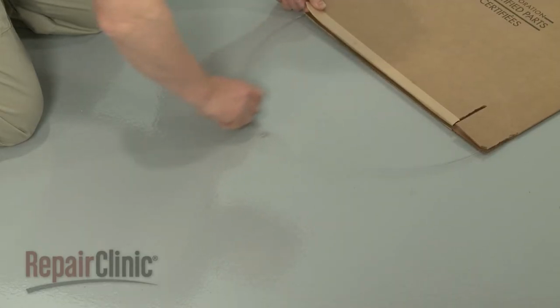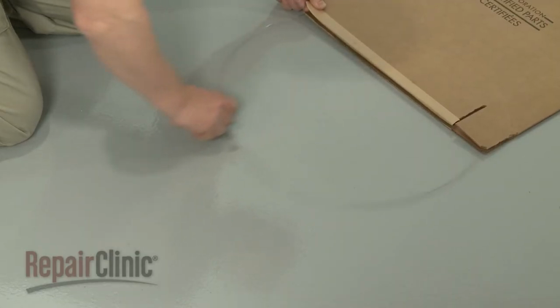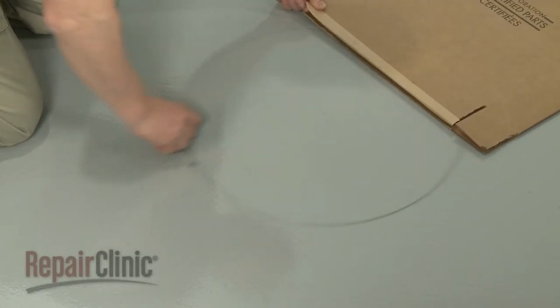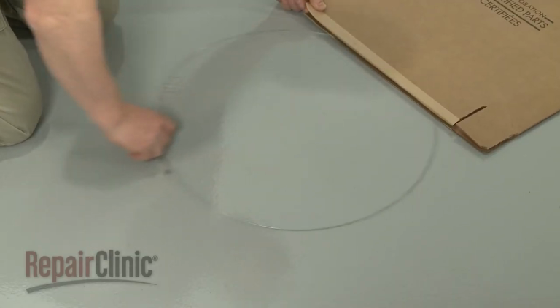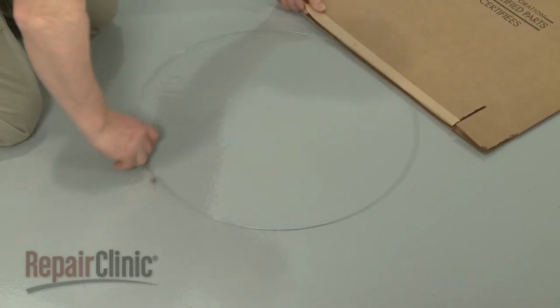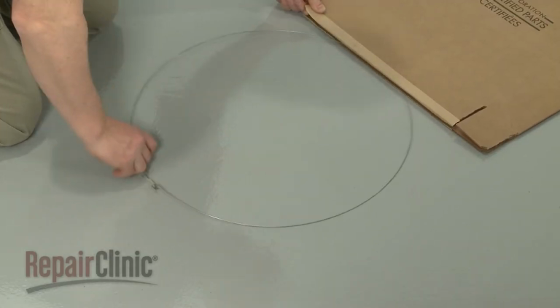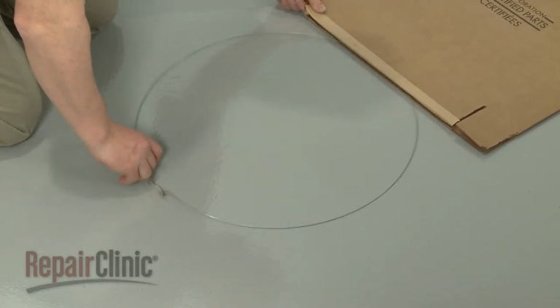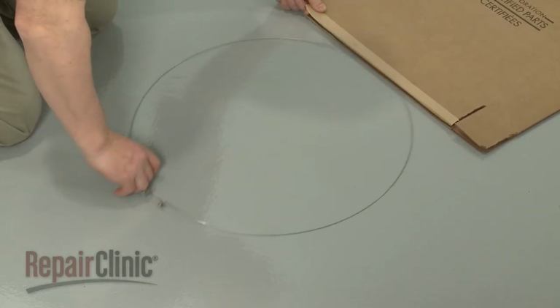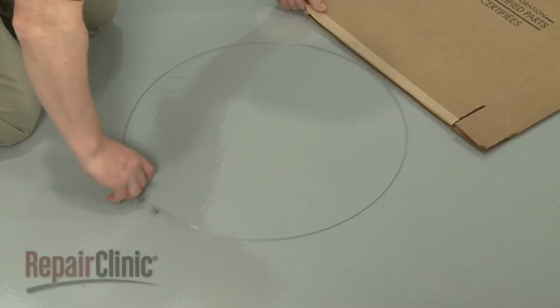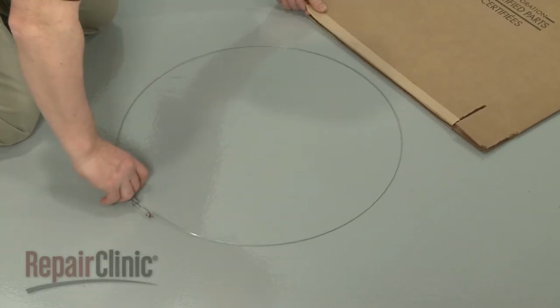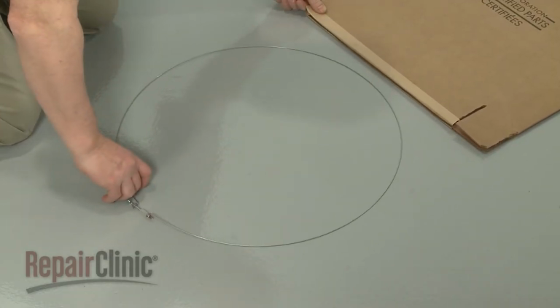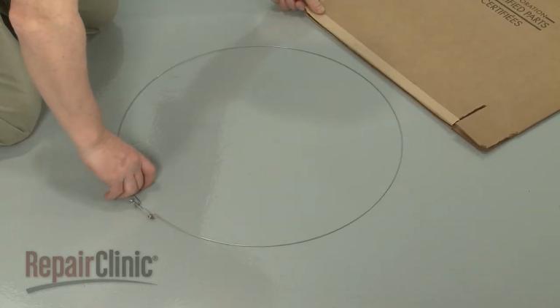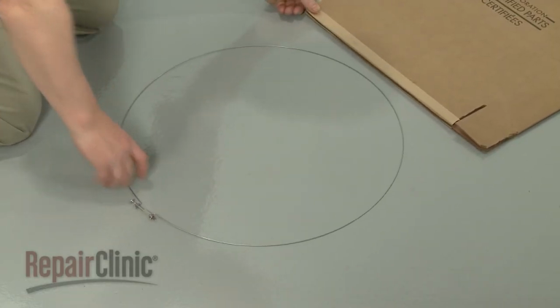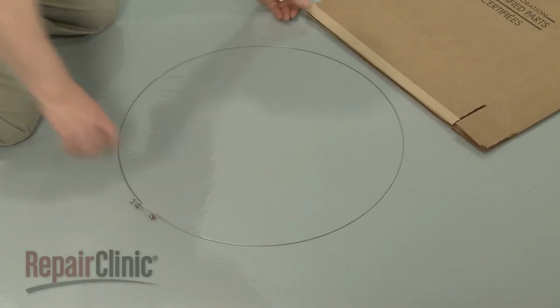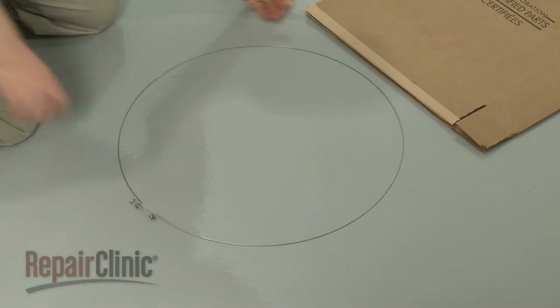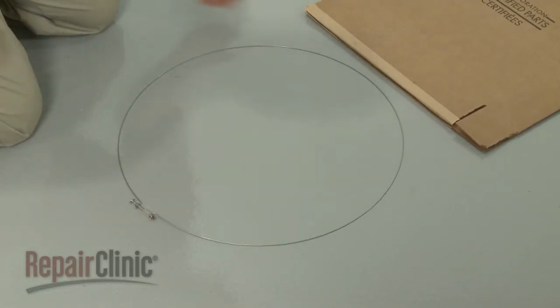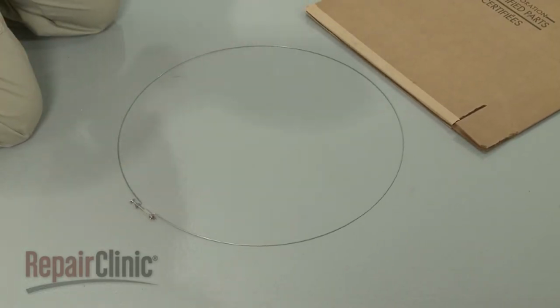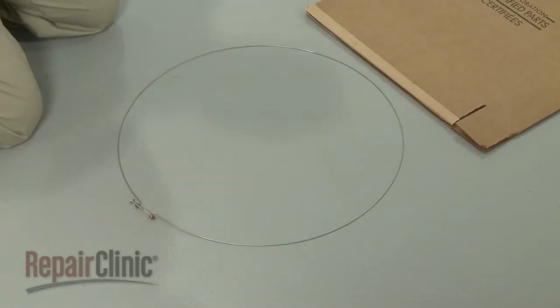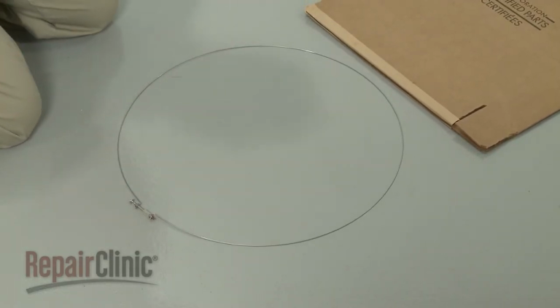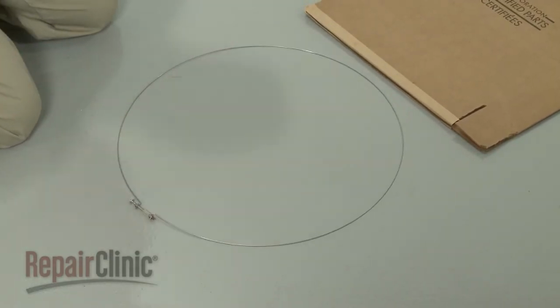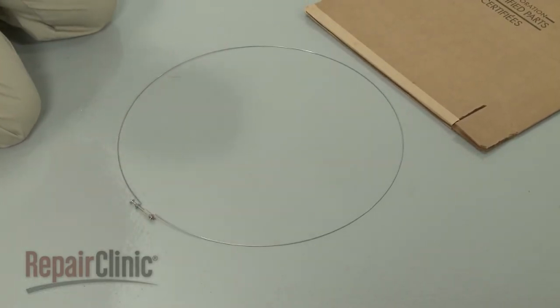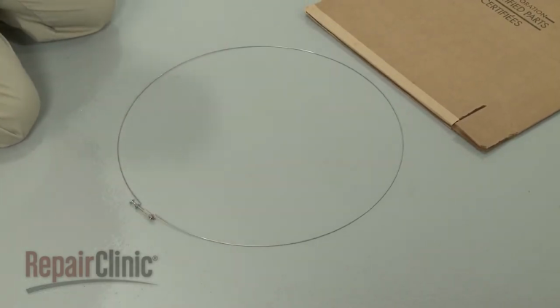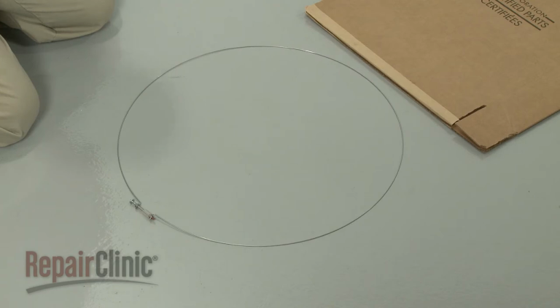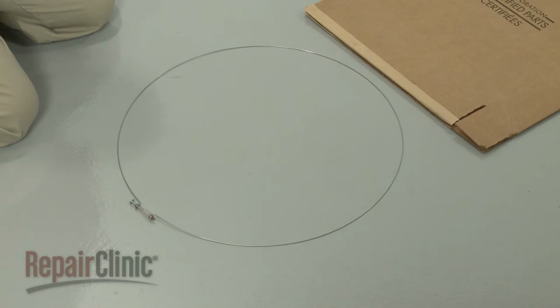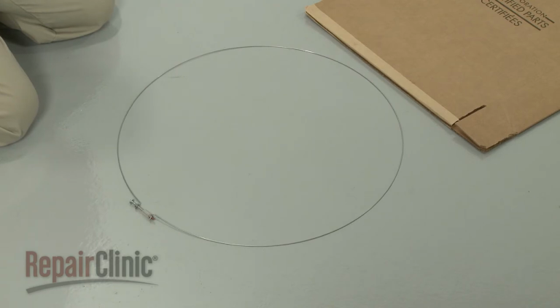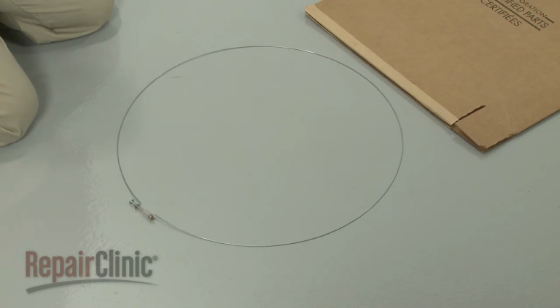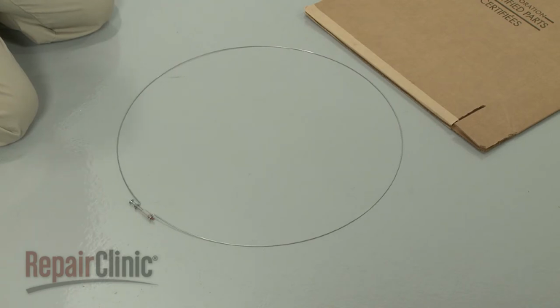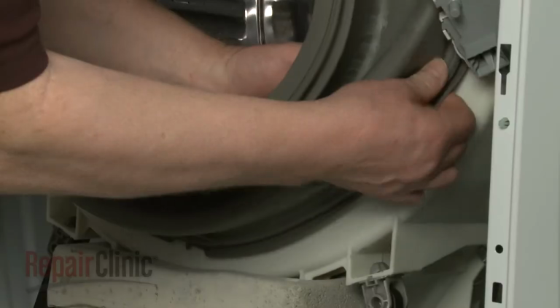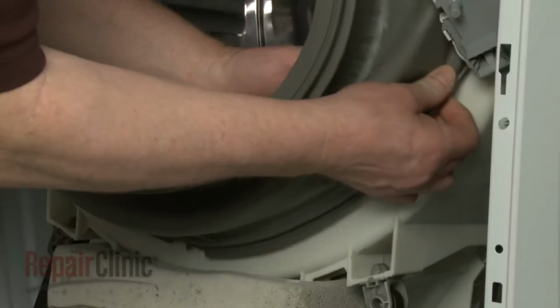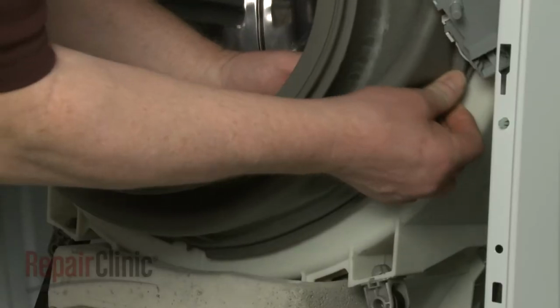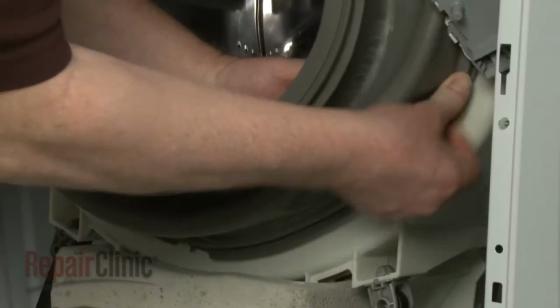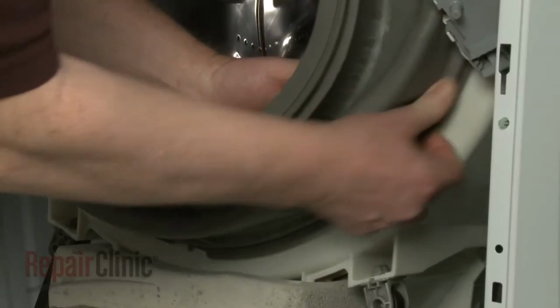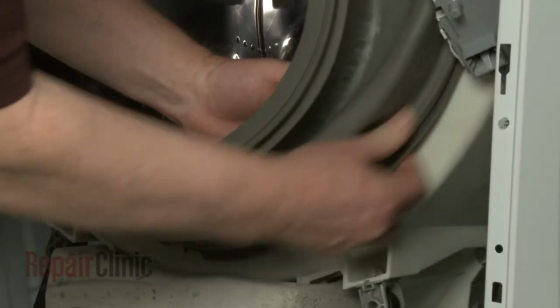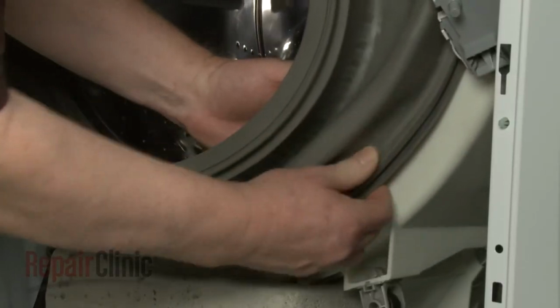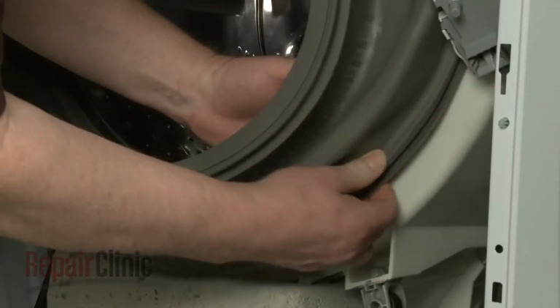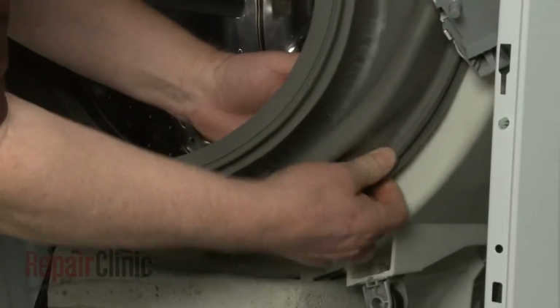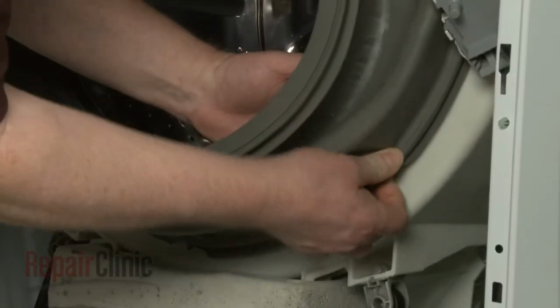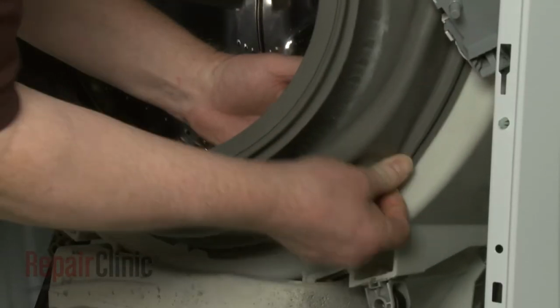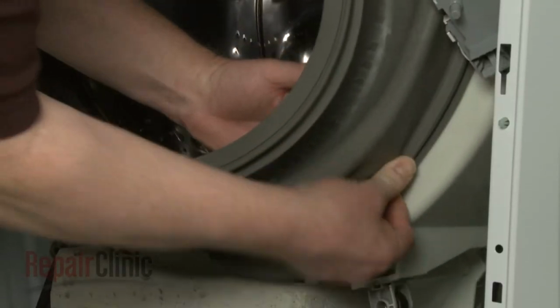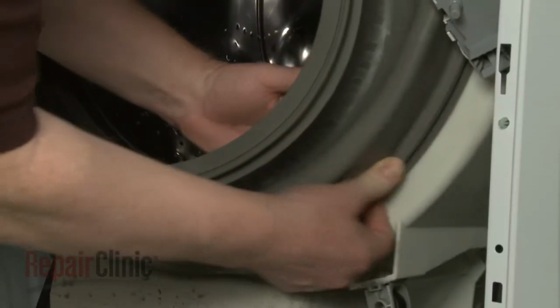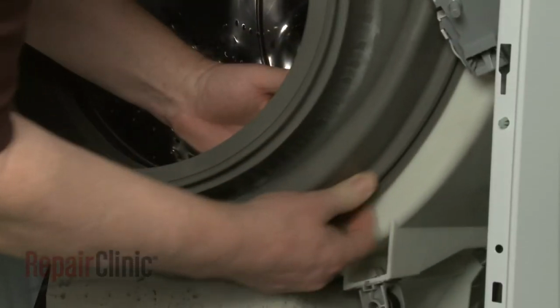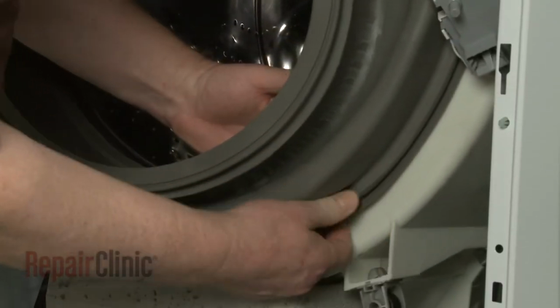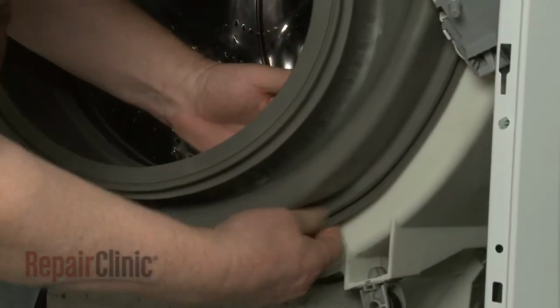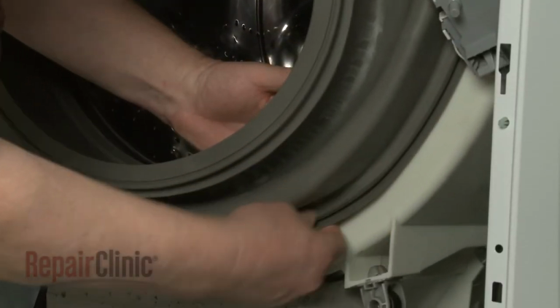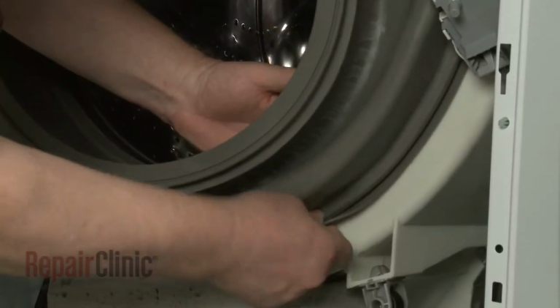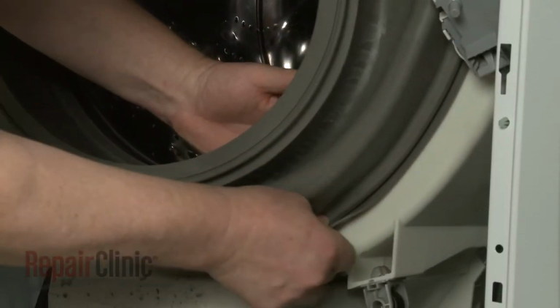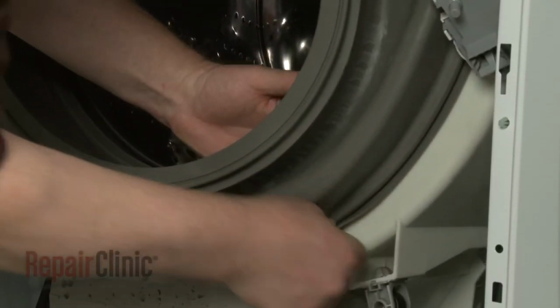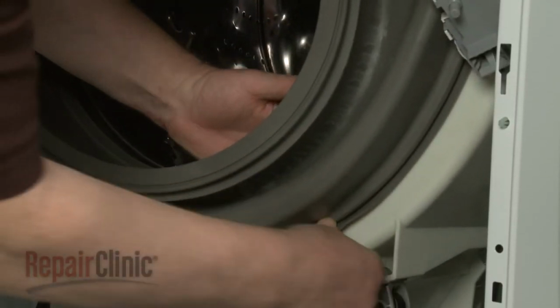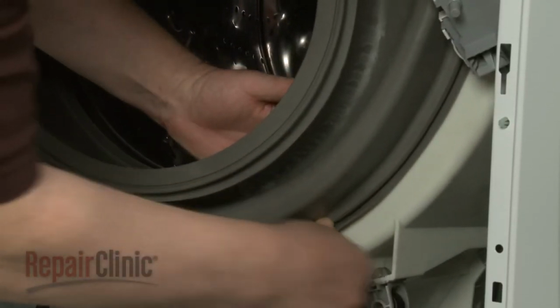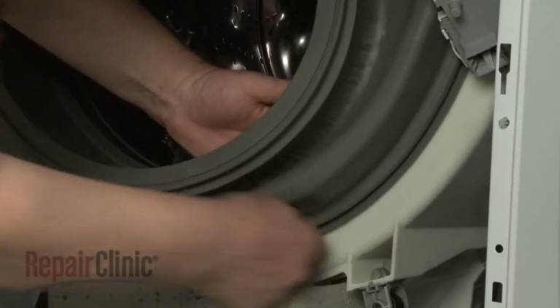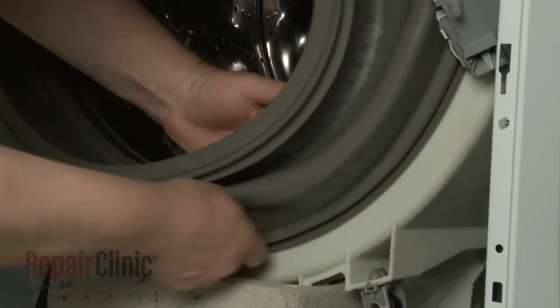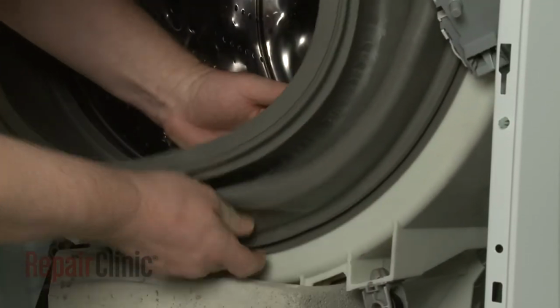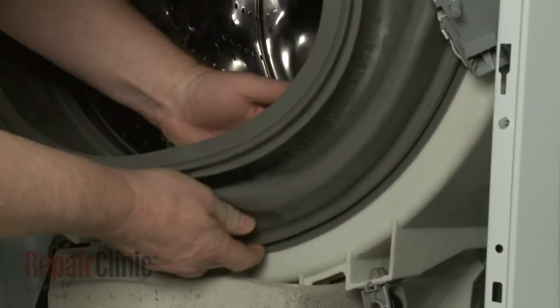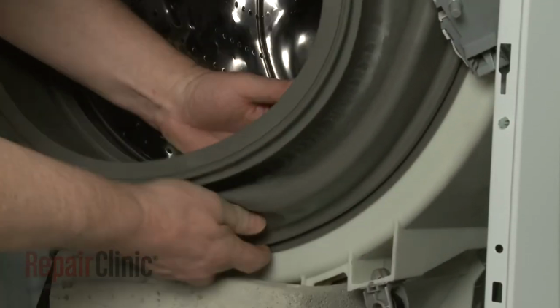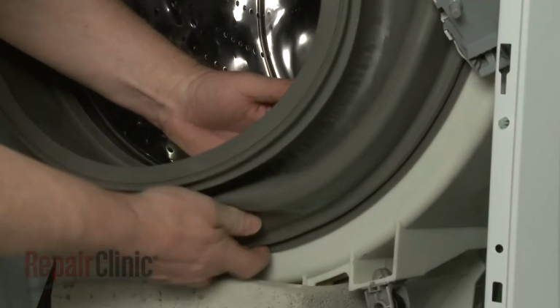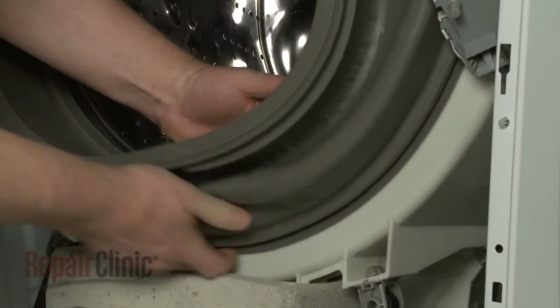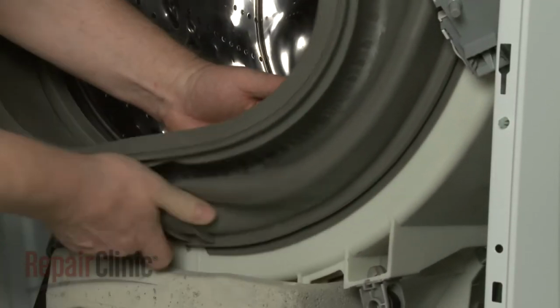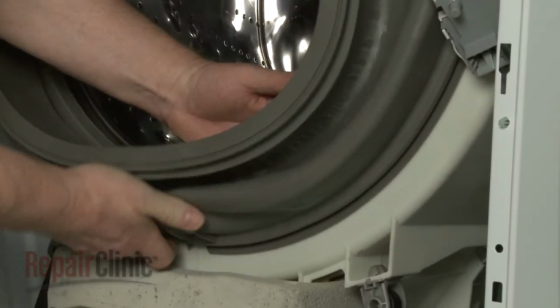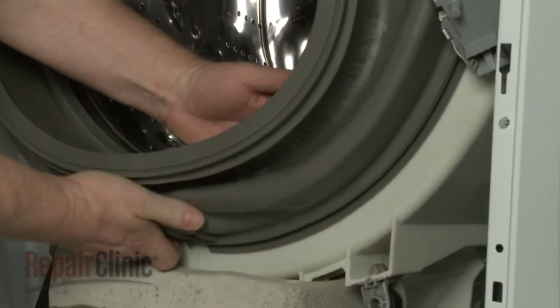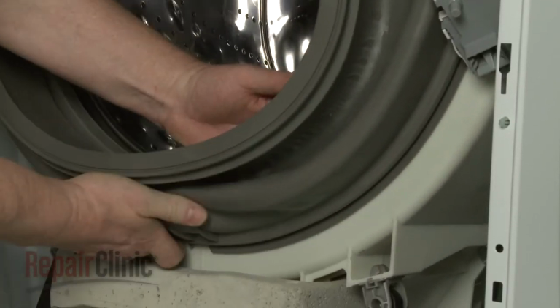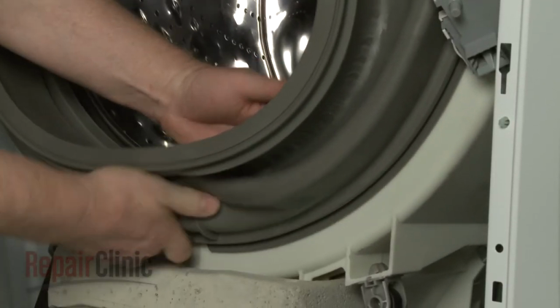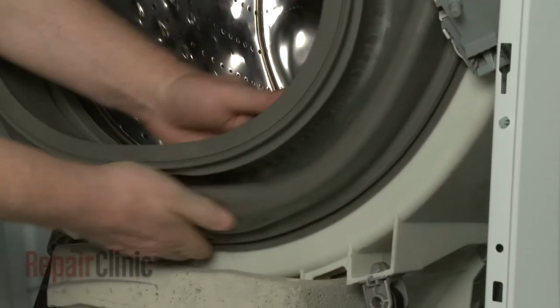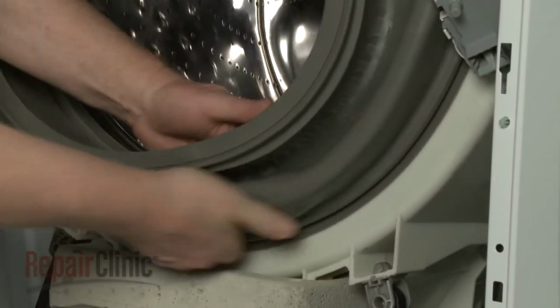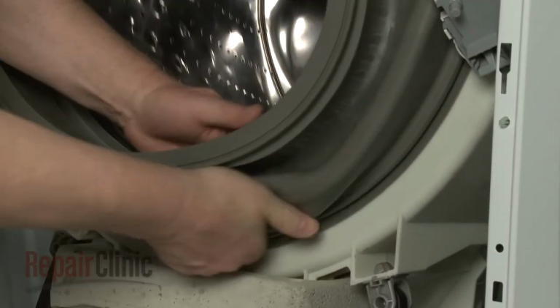Before you install the new inner boot clamp, confirm that the boot seal is fully aligned on the outer lip of the tub.